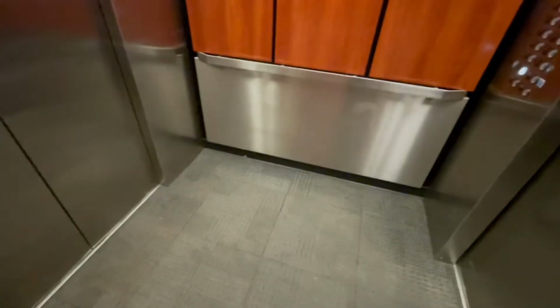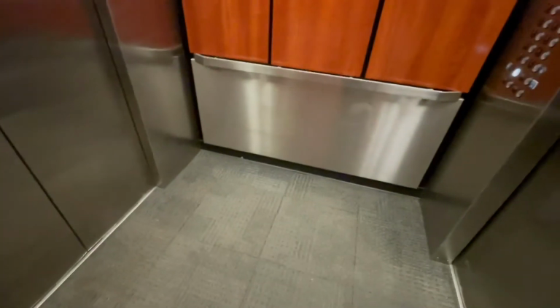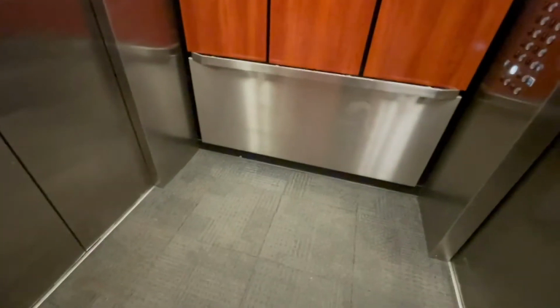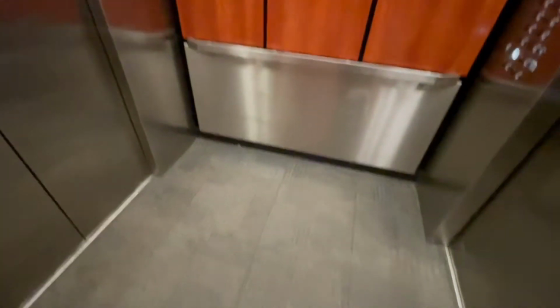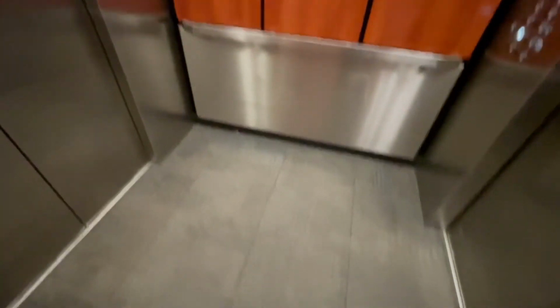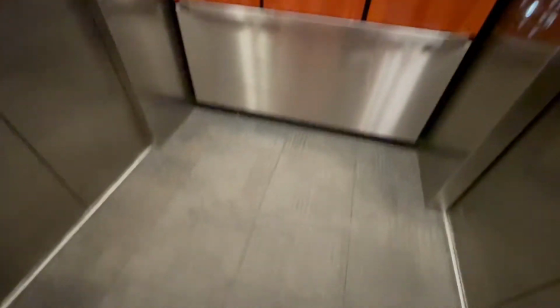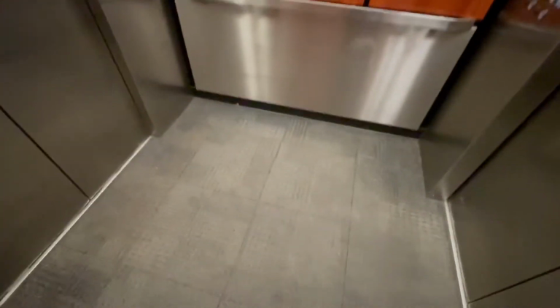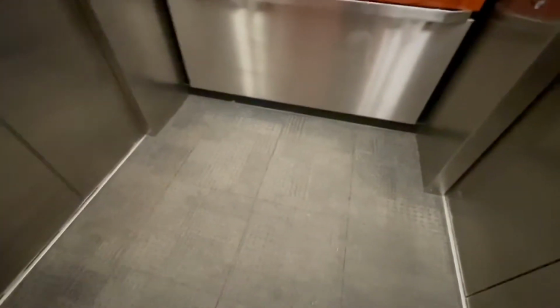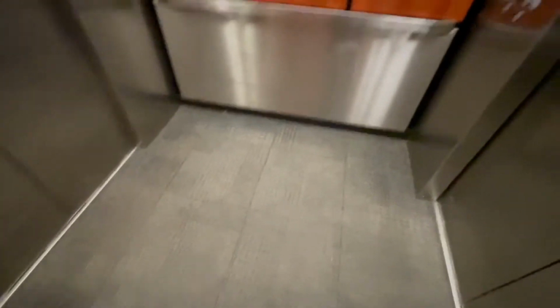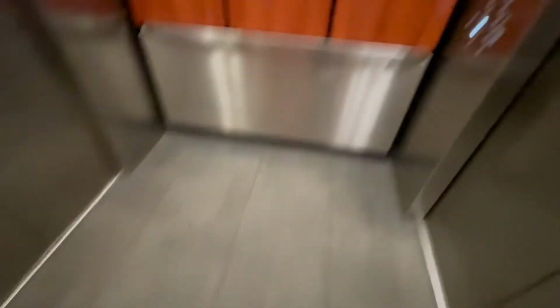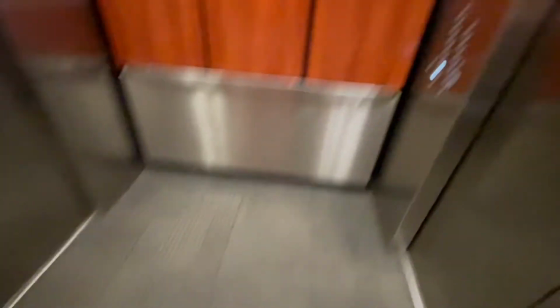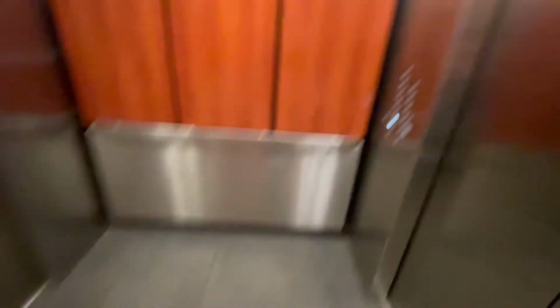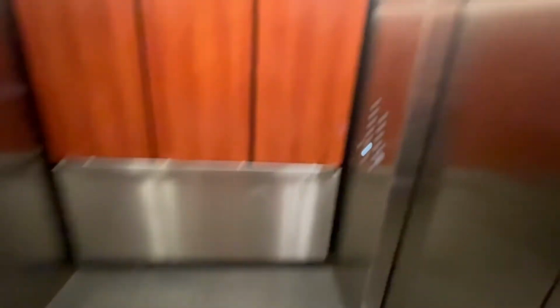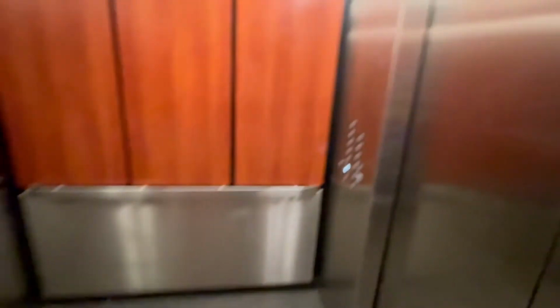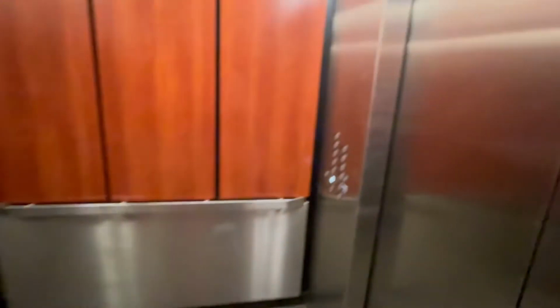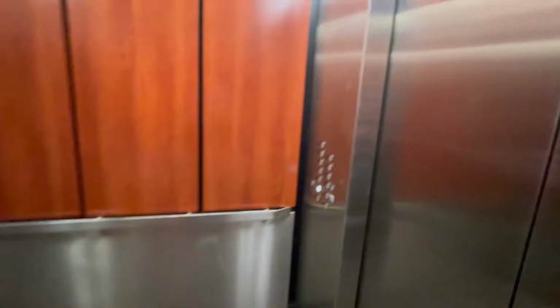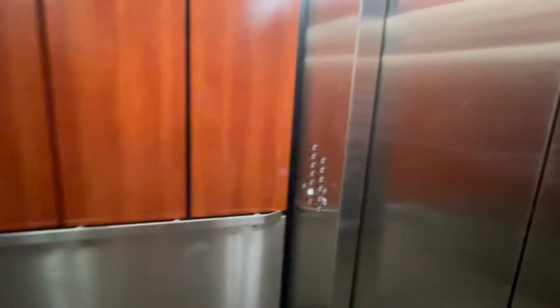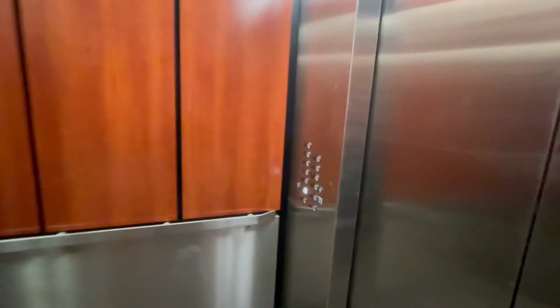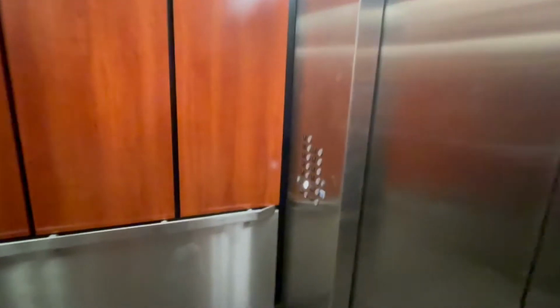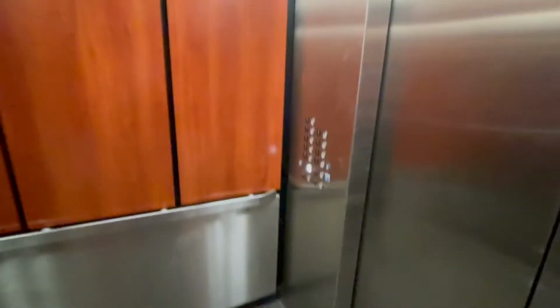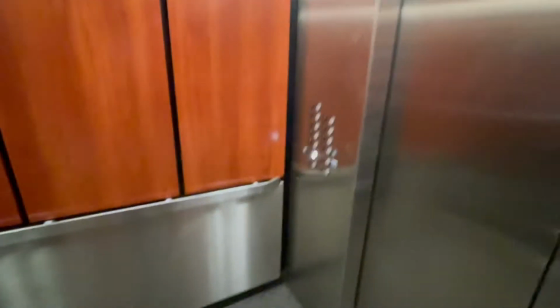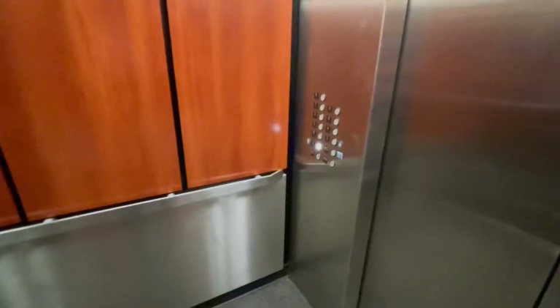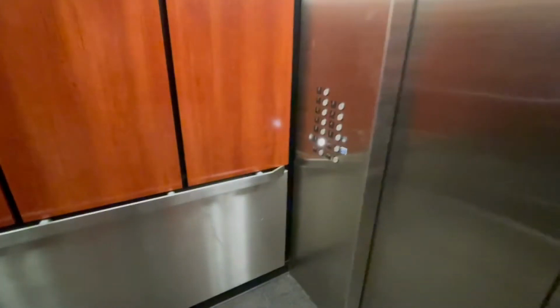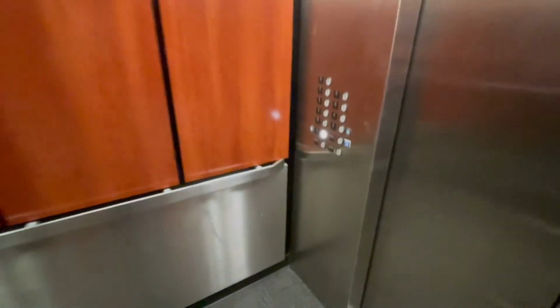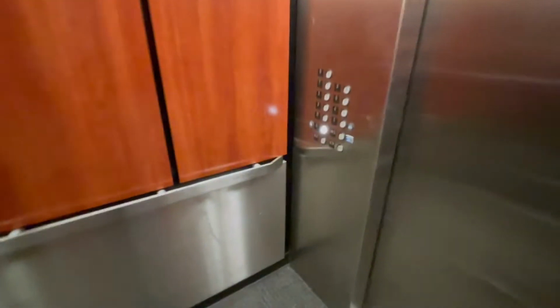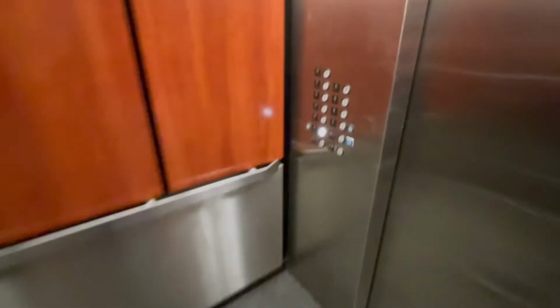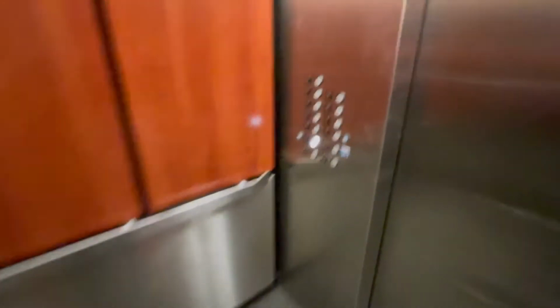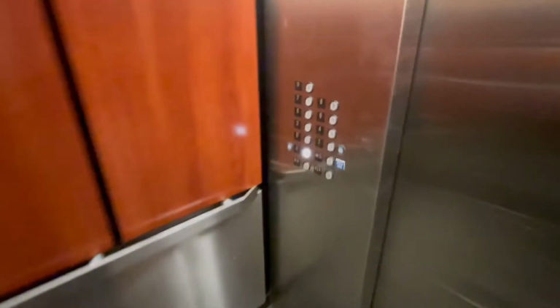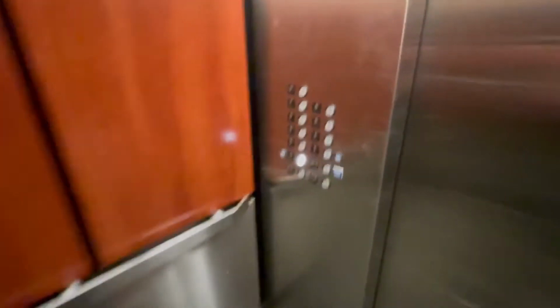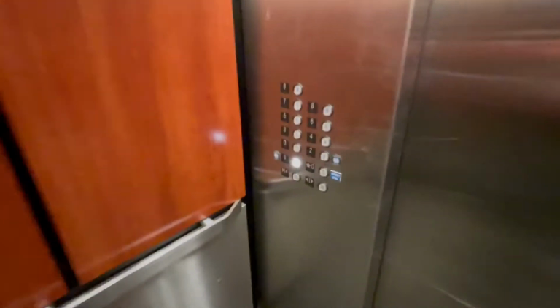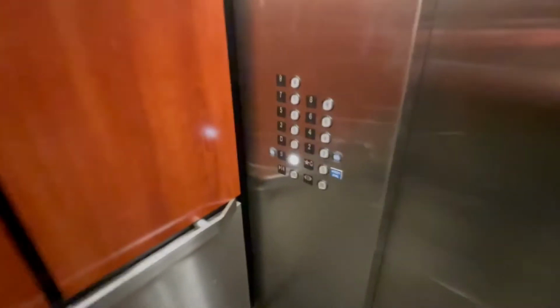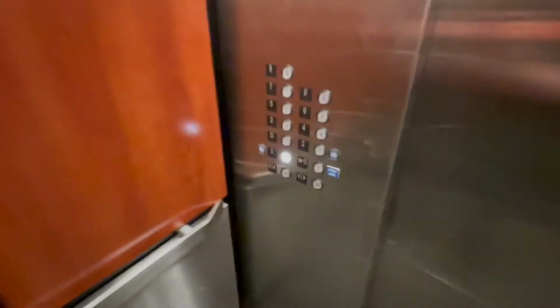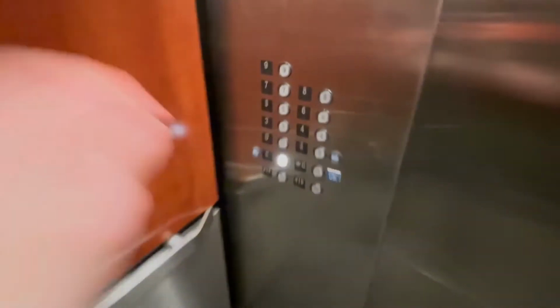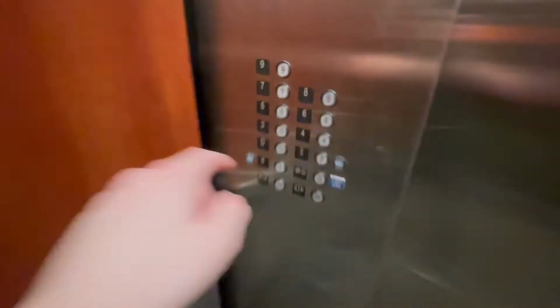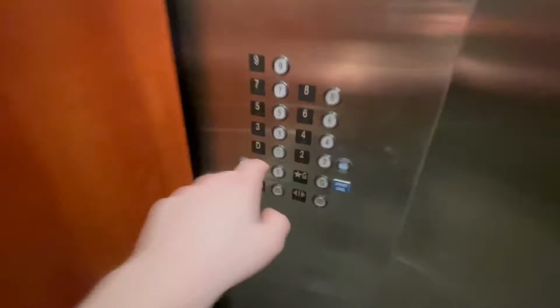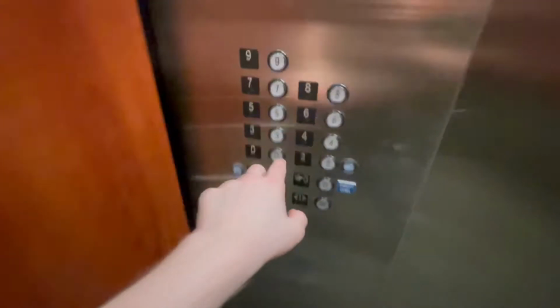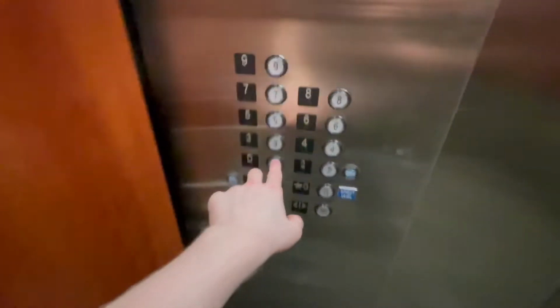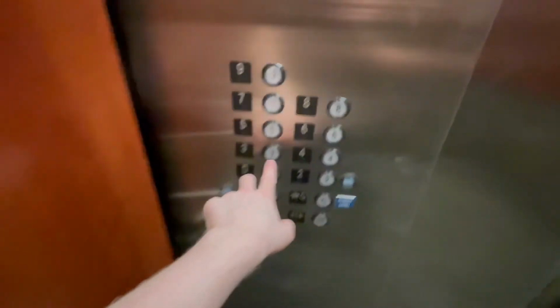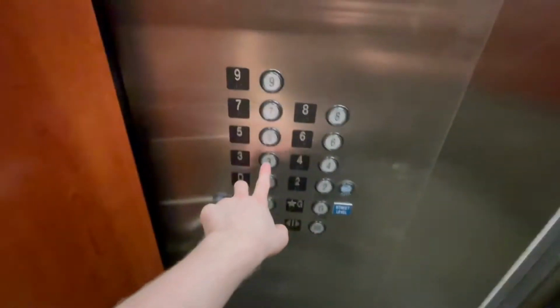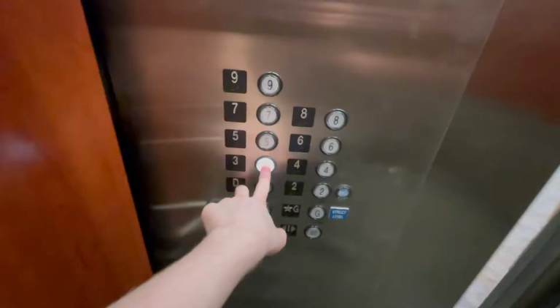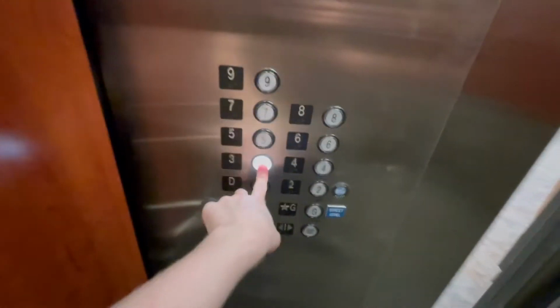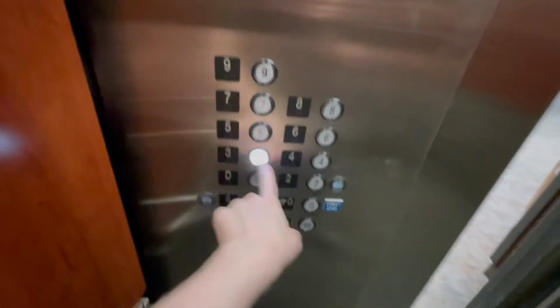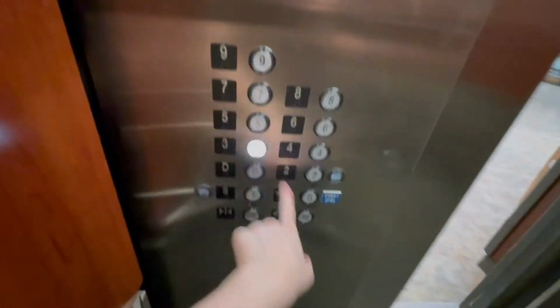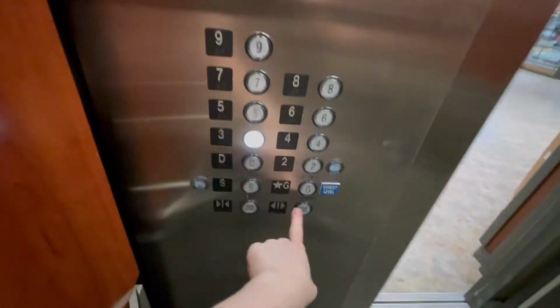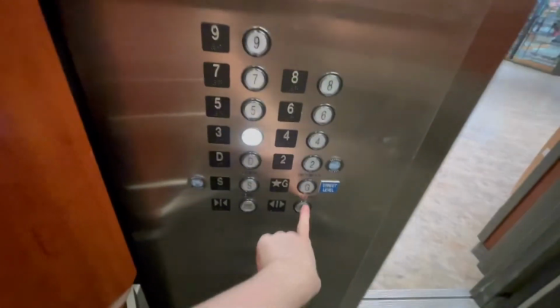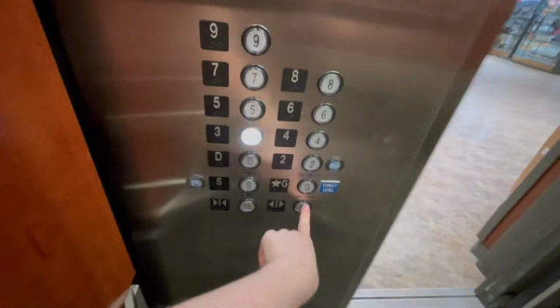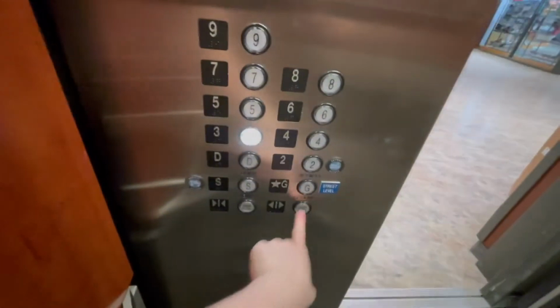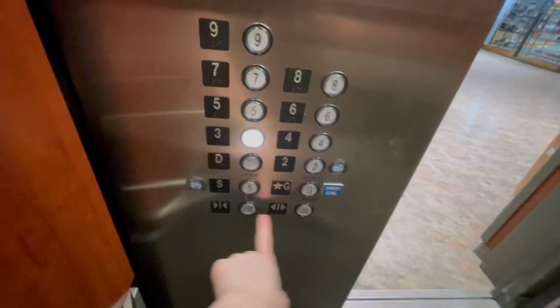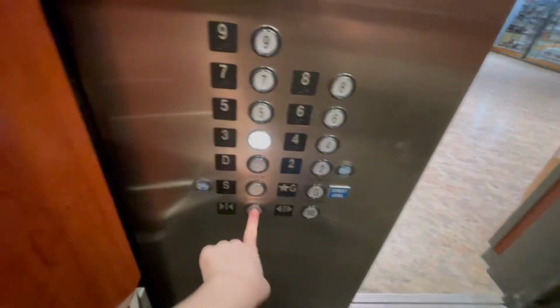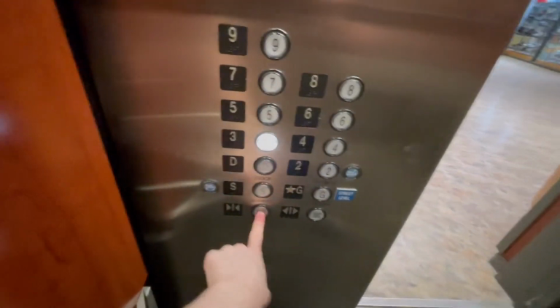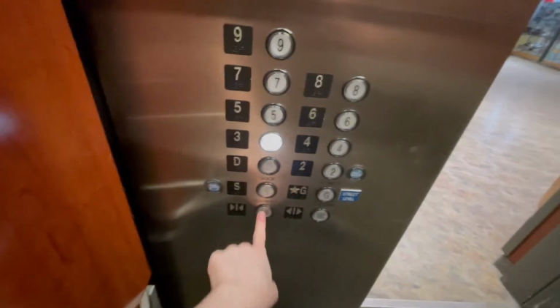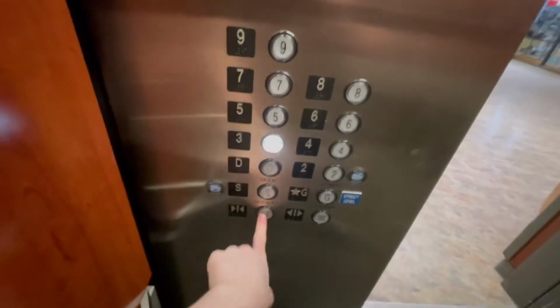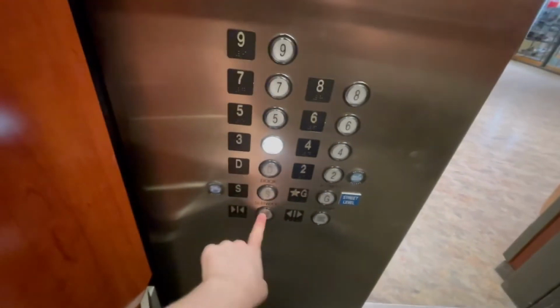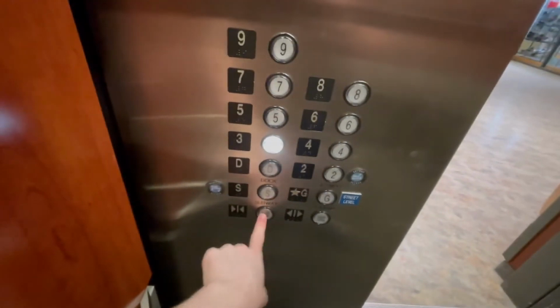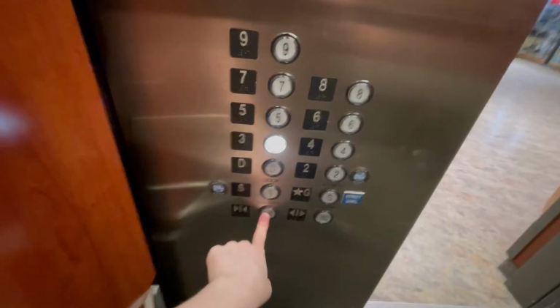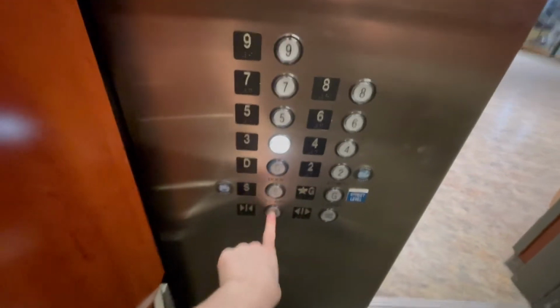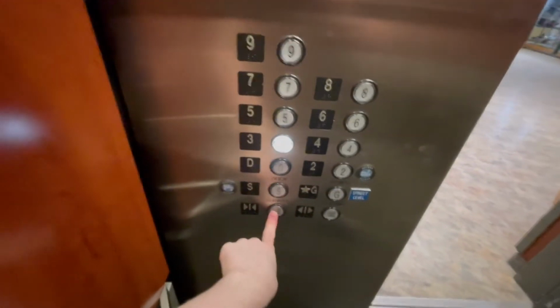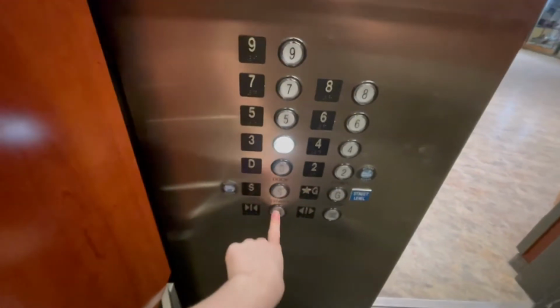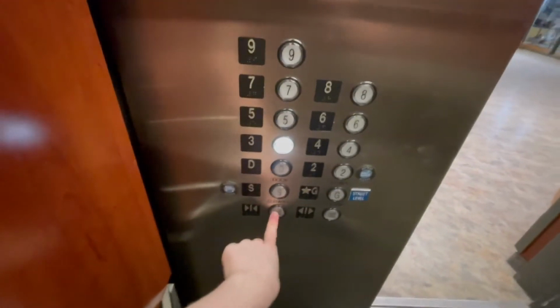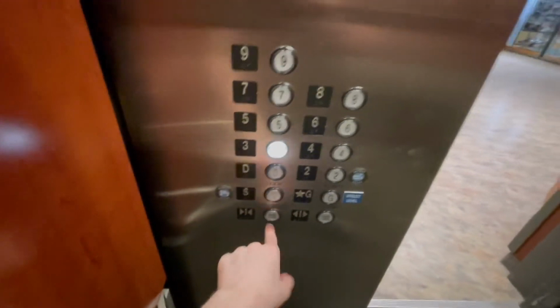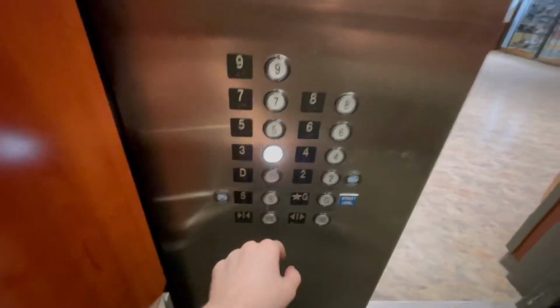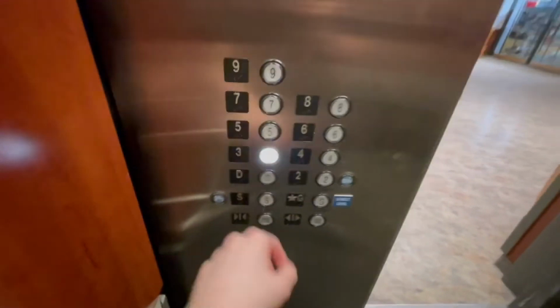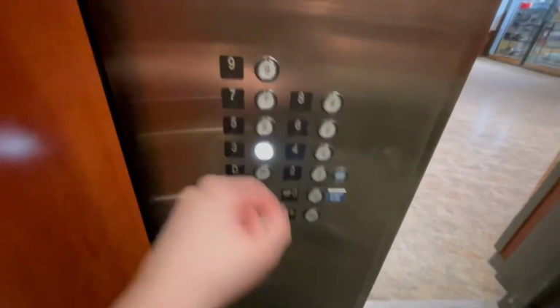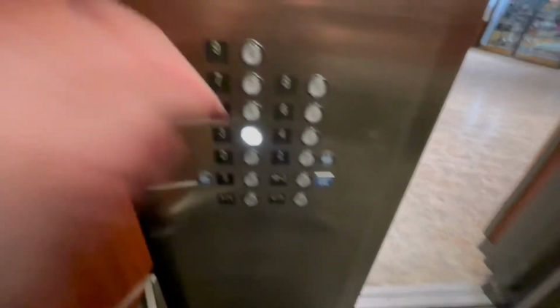I swear, this town has so many freaking Schumacher's. Let's go up to 3. That's an interesting announcement.